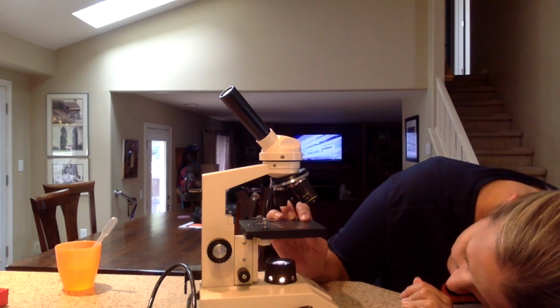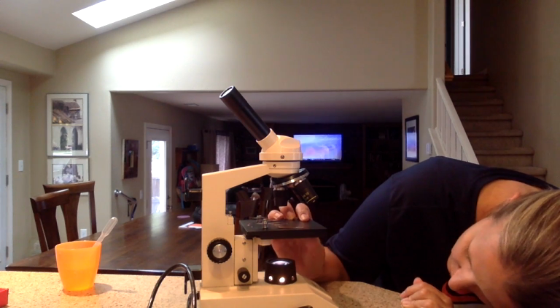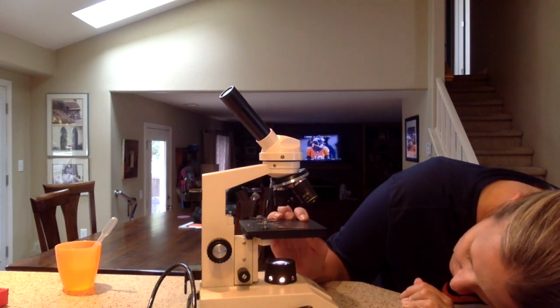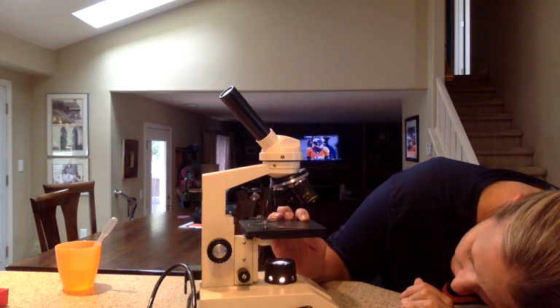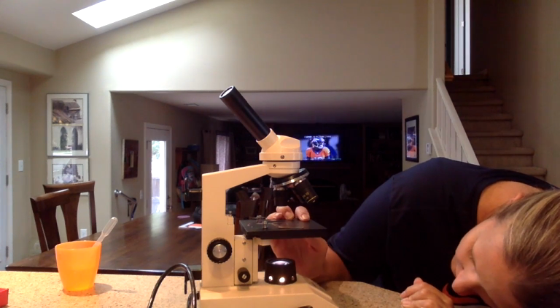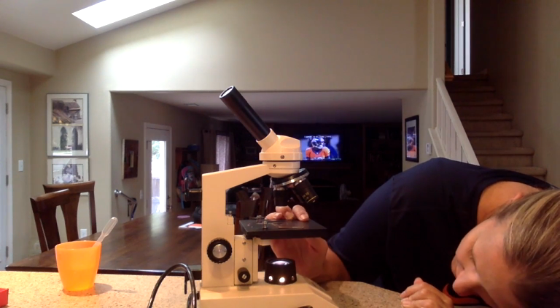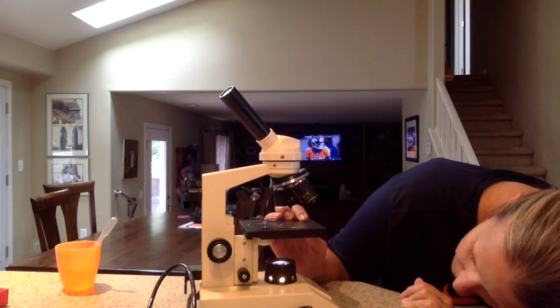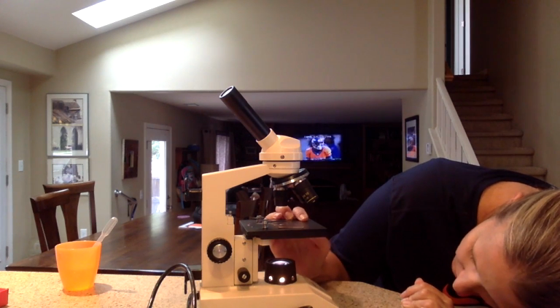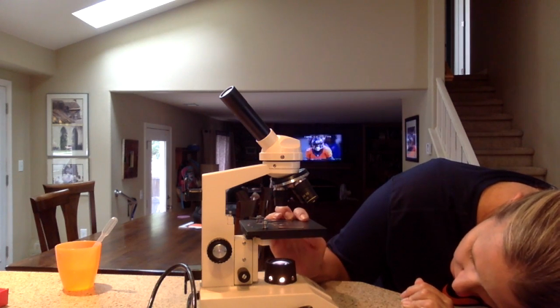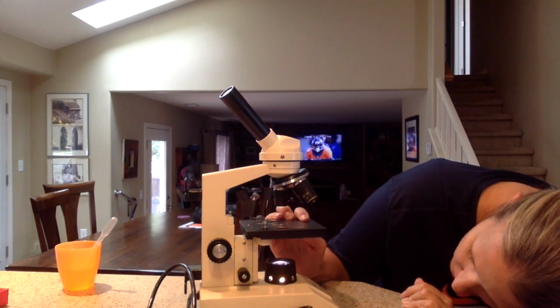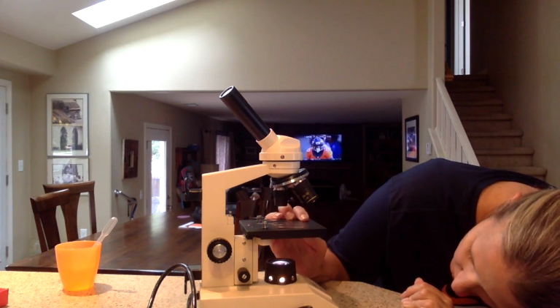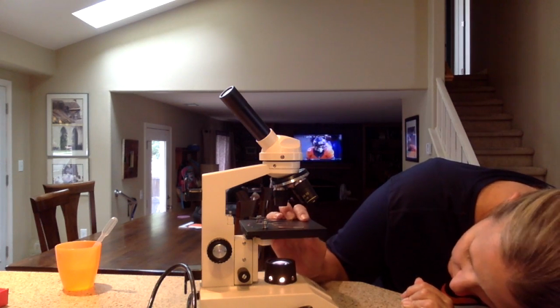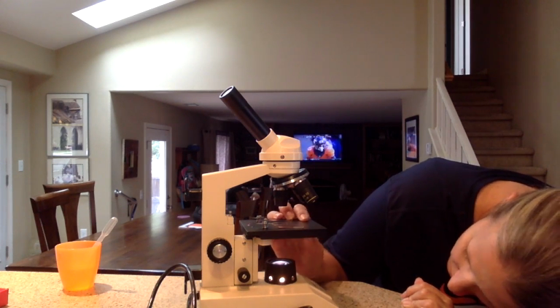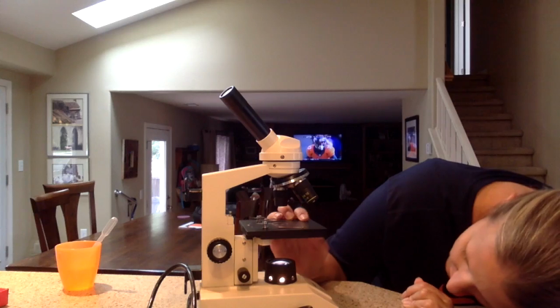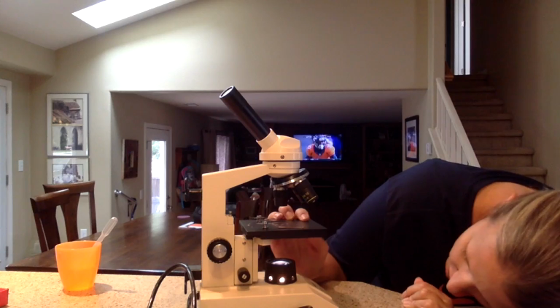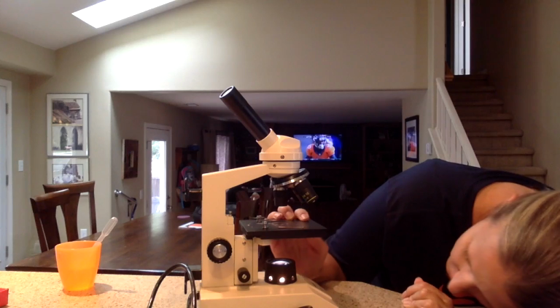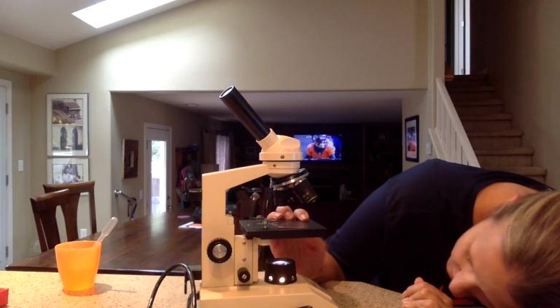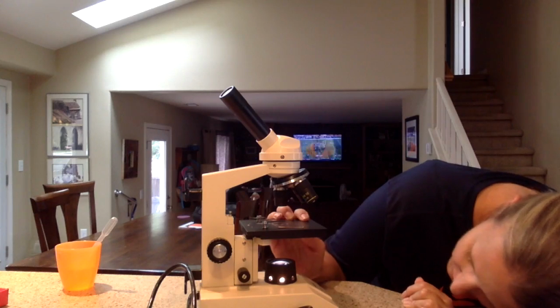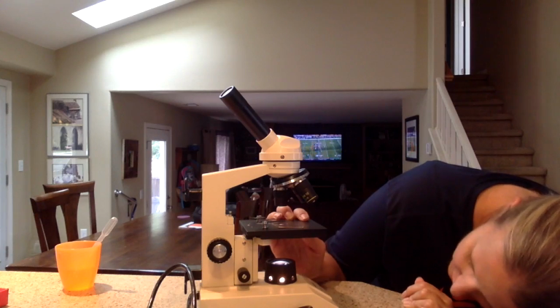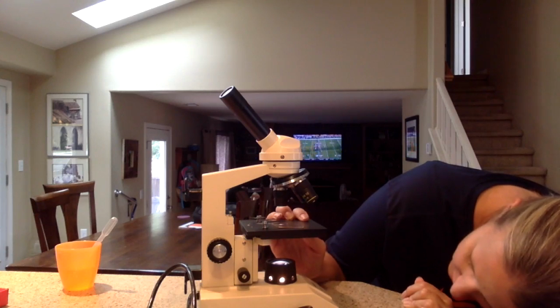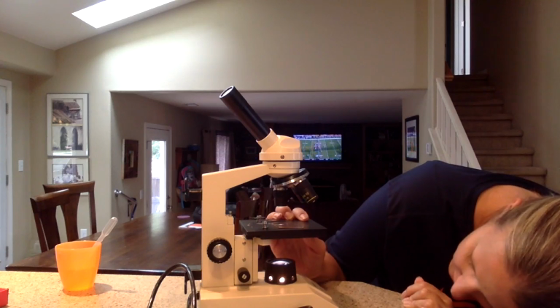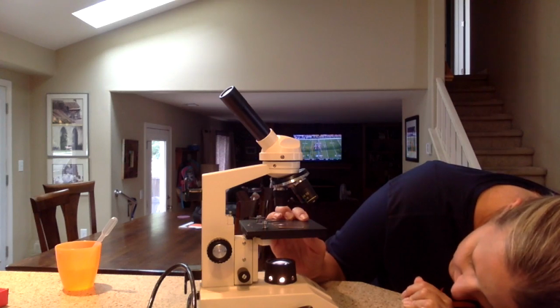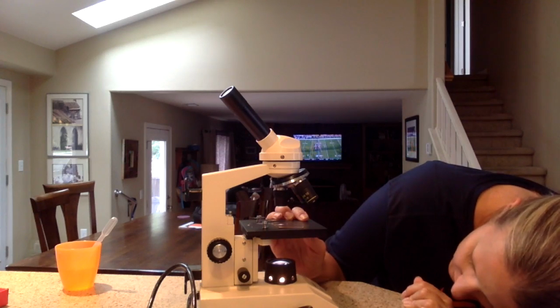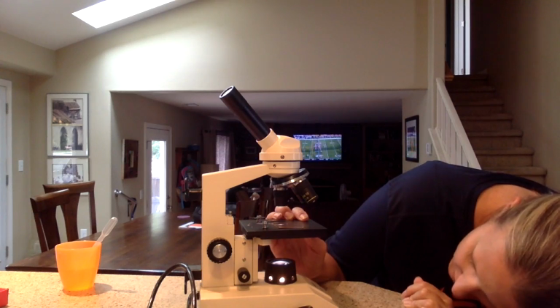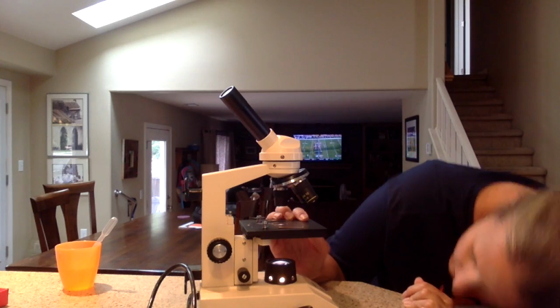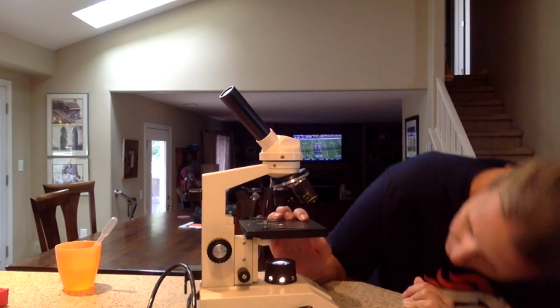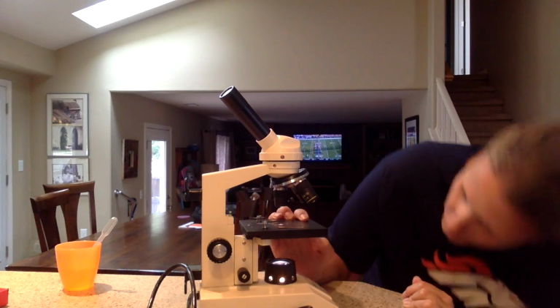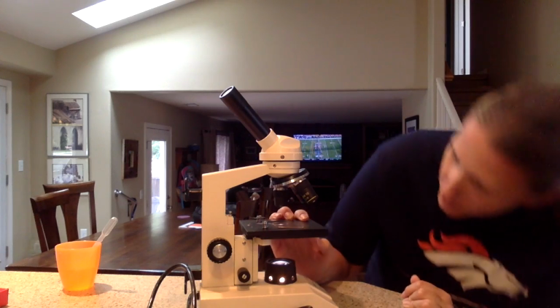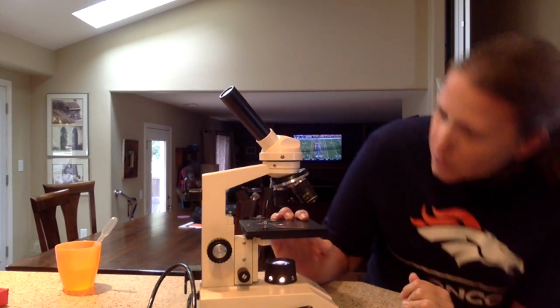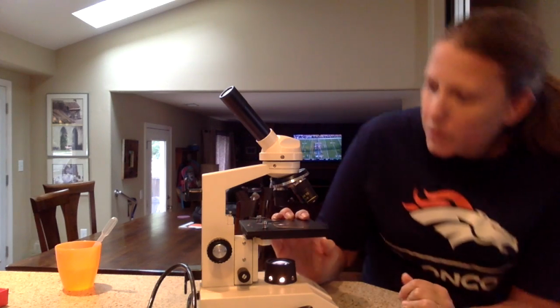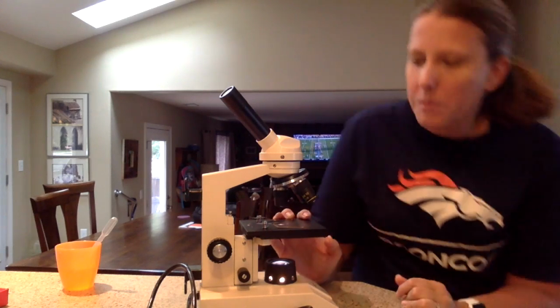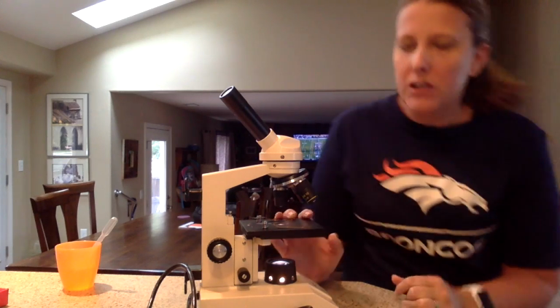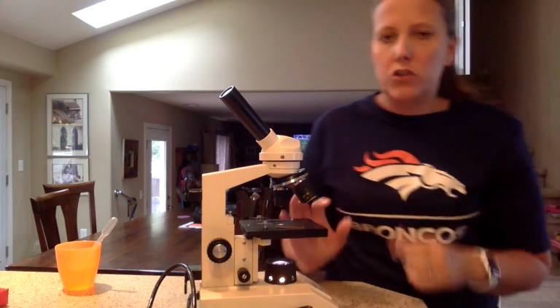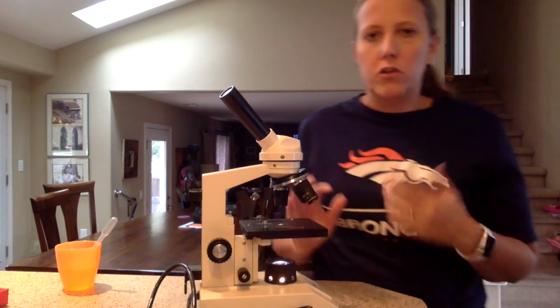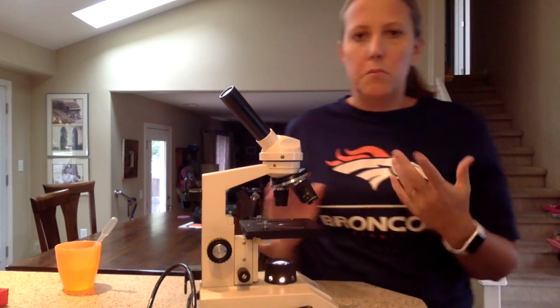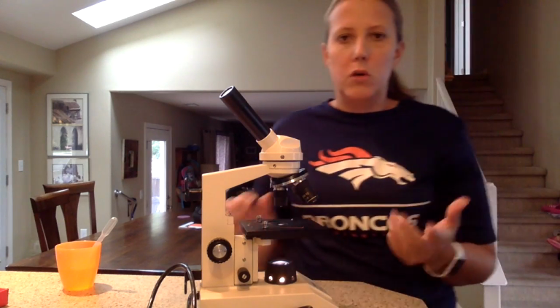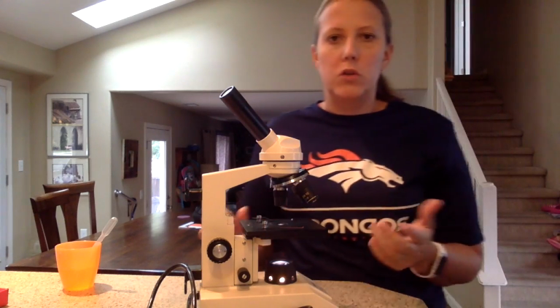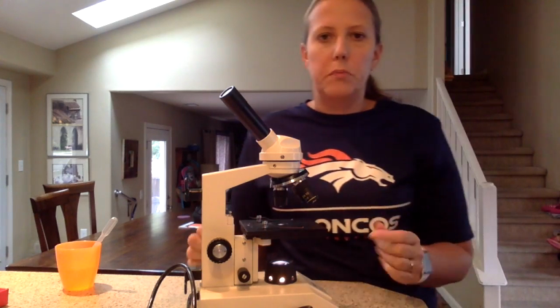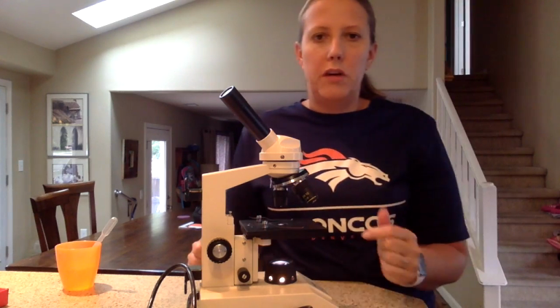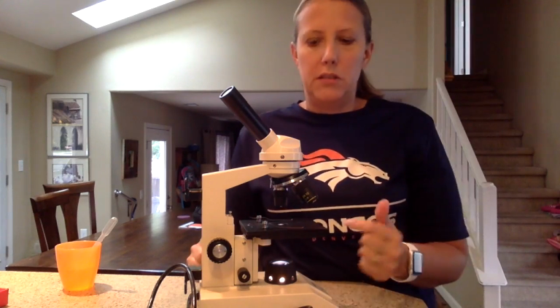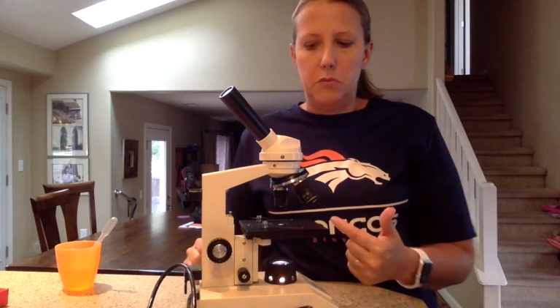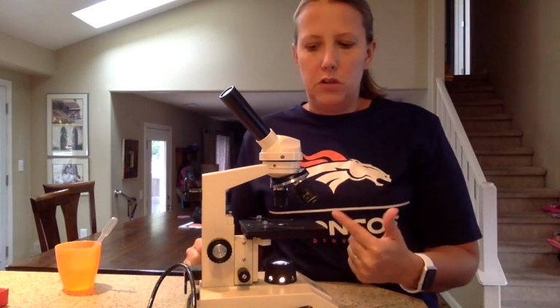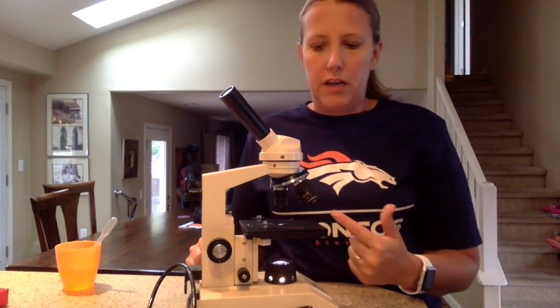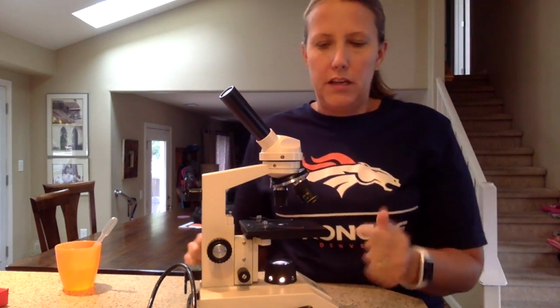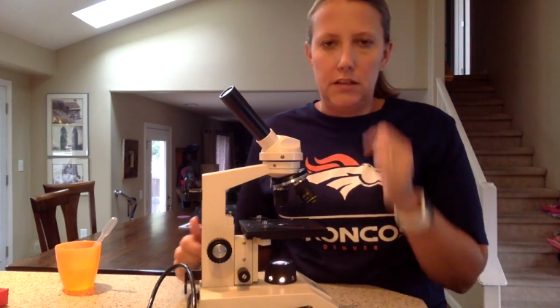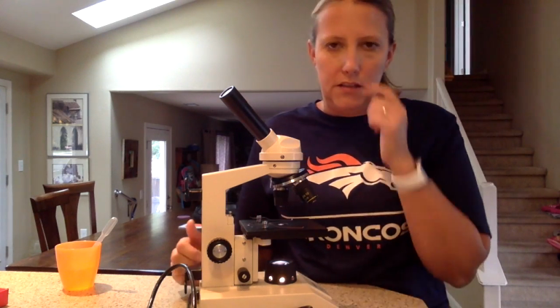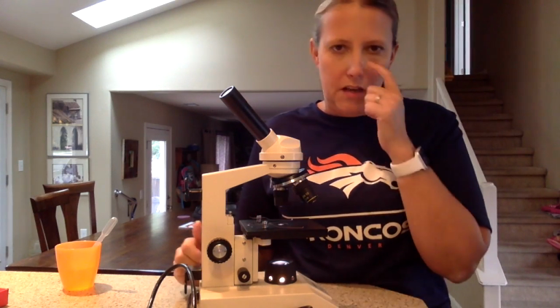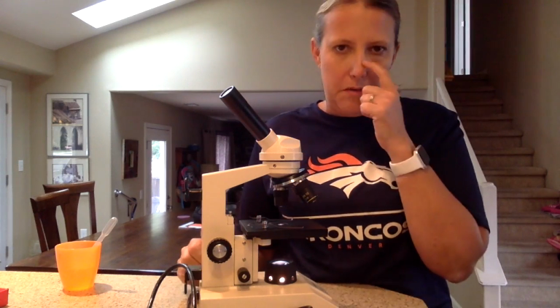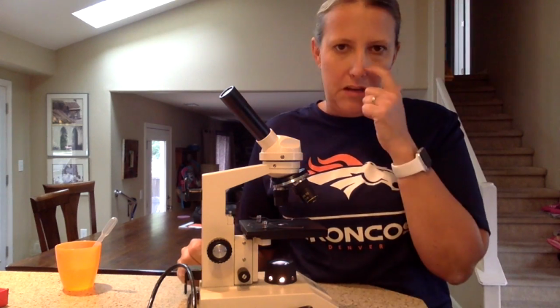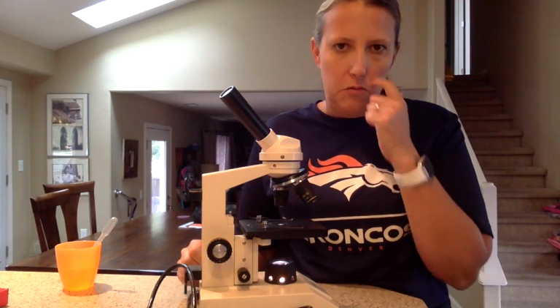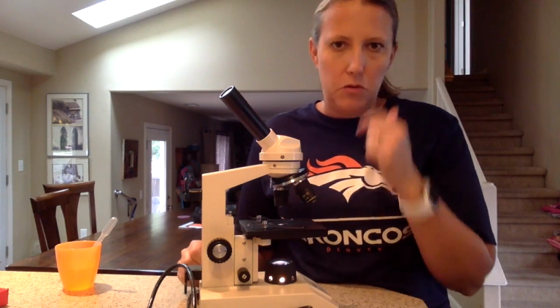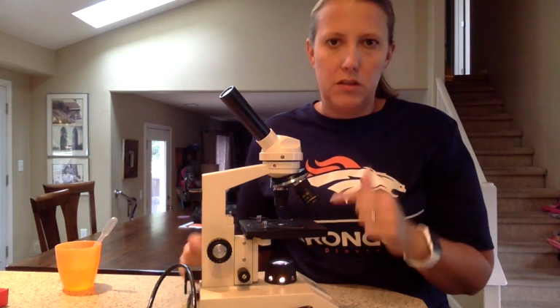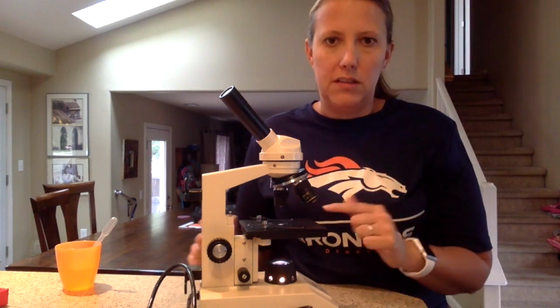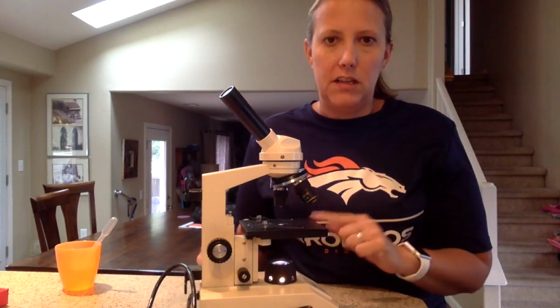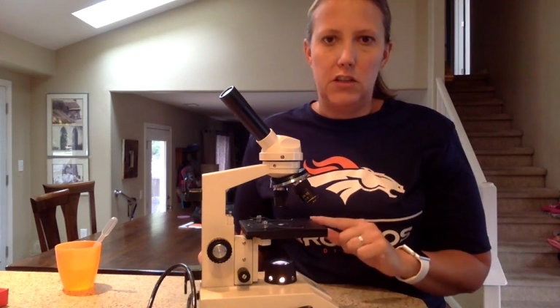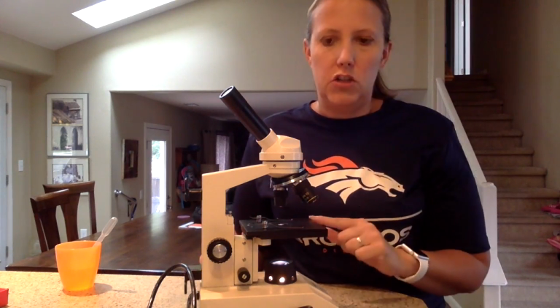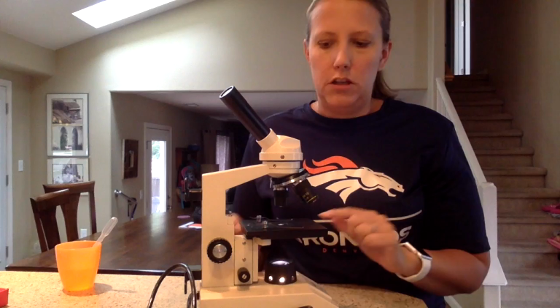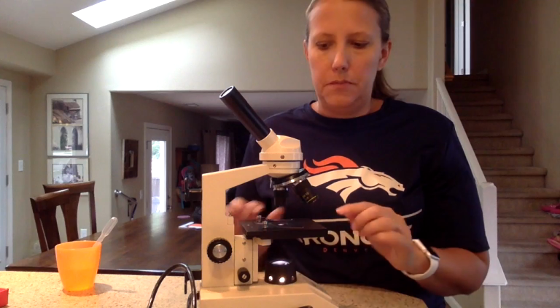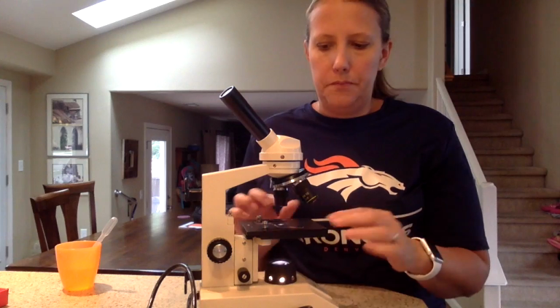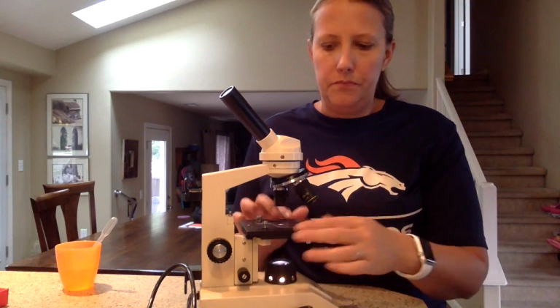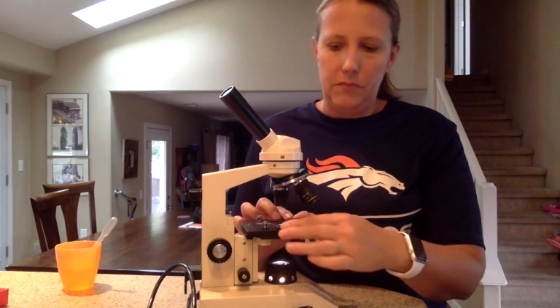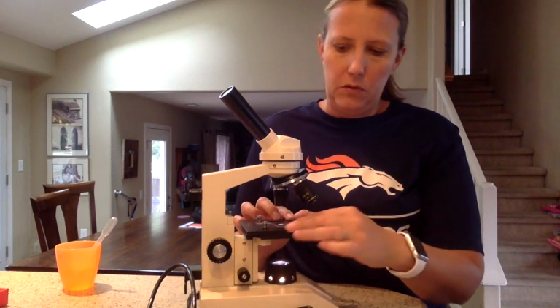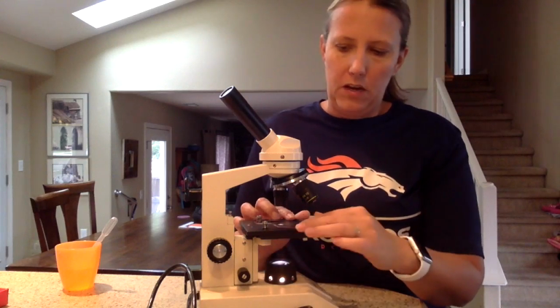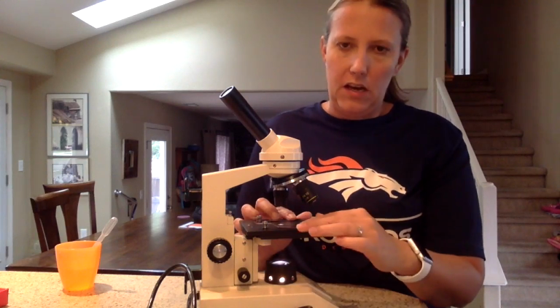Depending on the microscope, they adjust differently, but you just want to make sure the most possible light is coming through the stage.